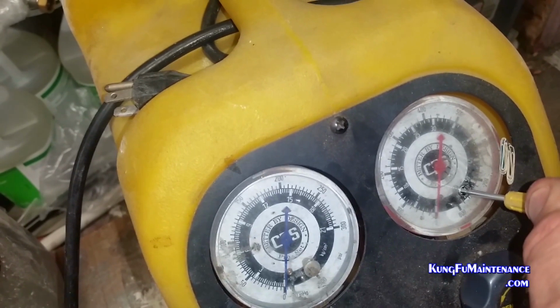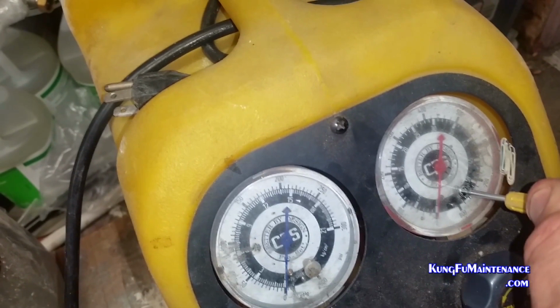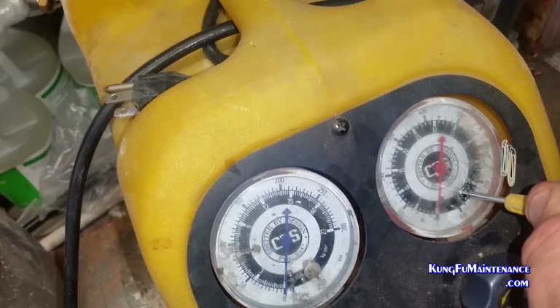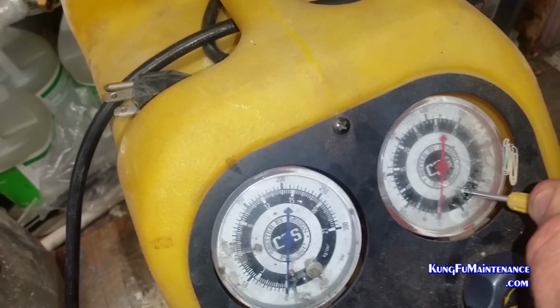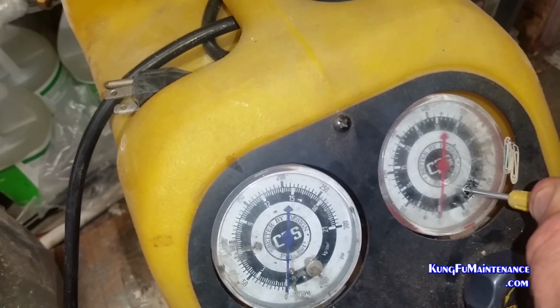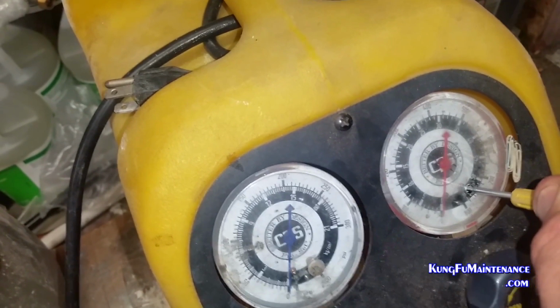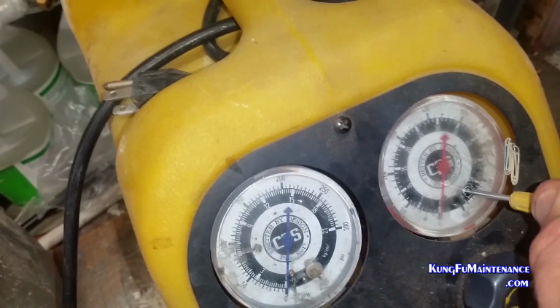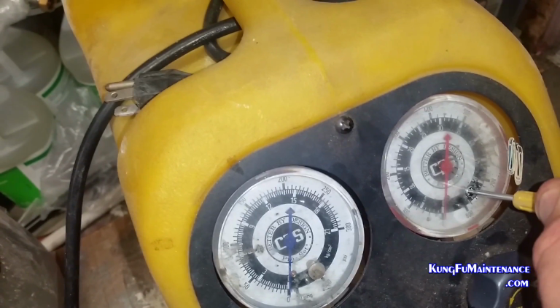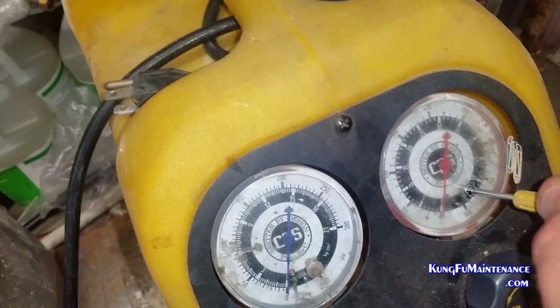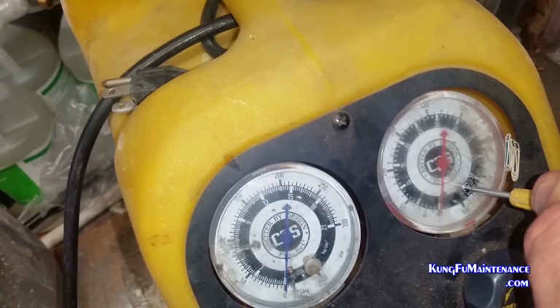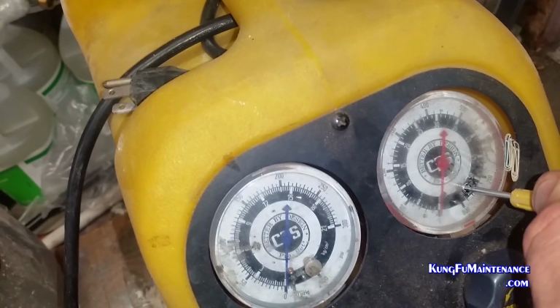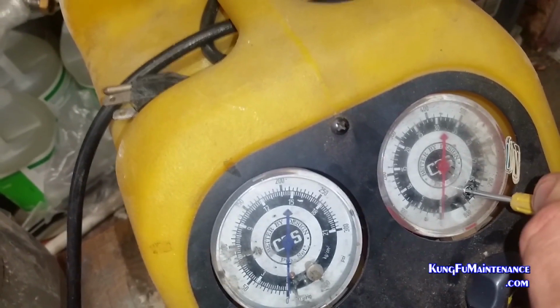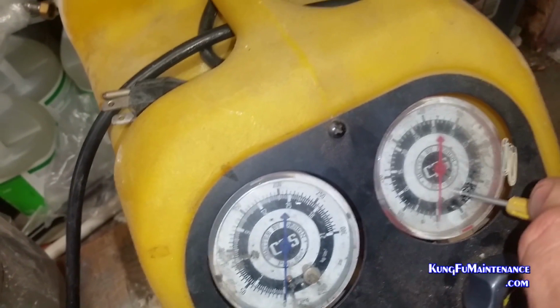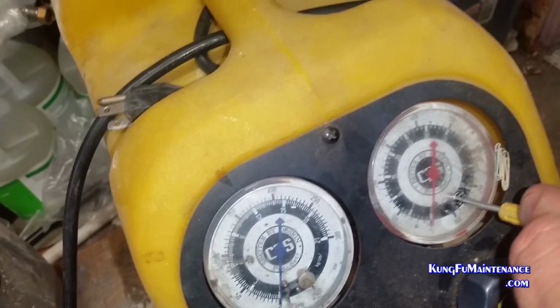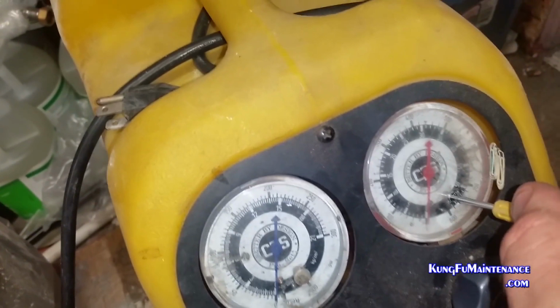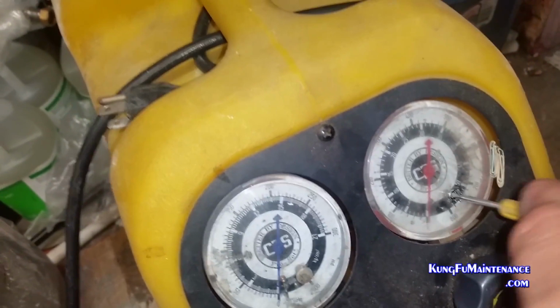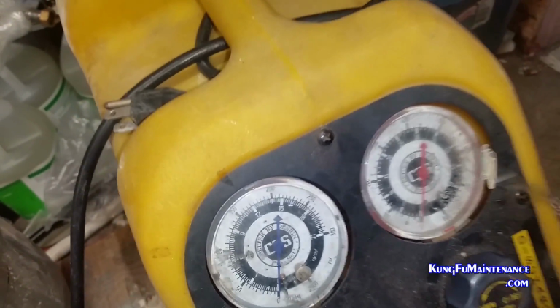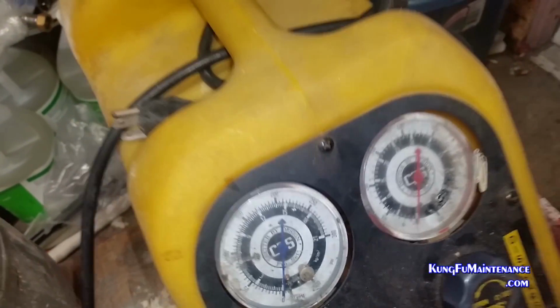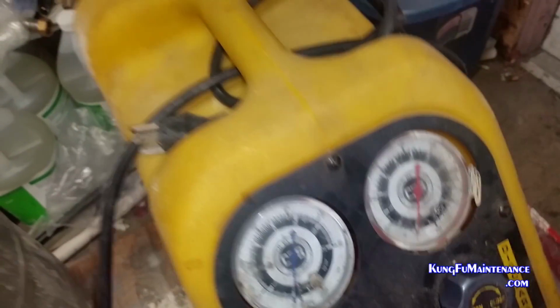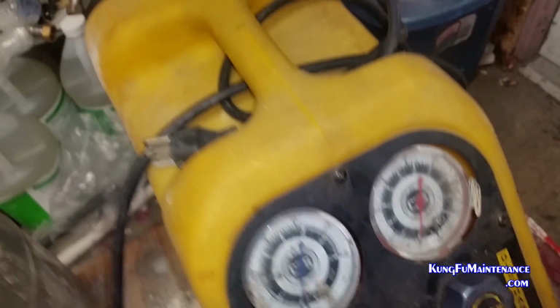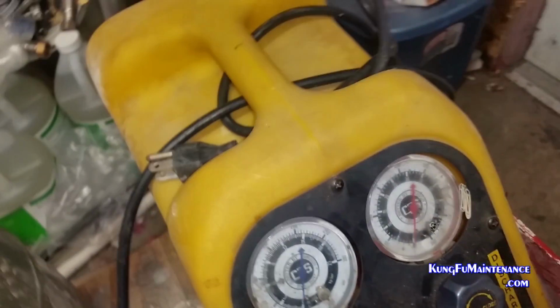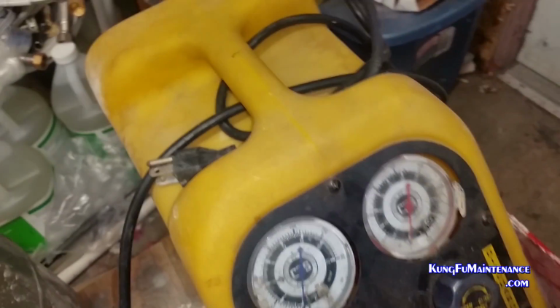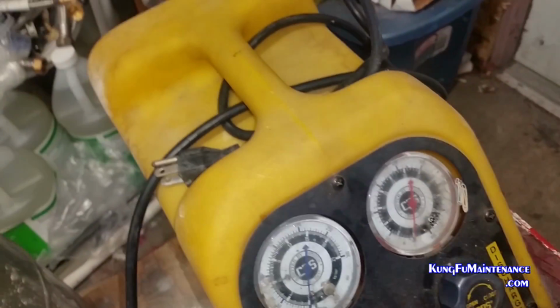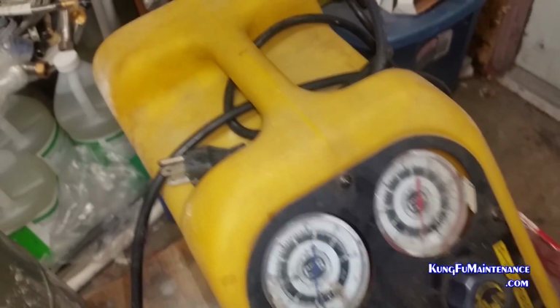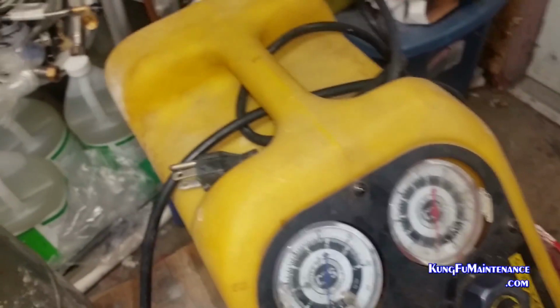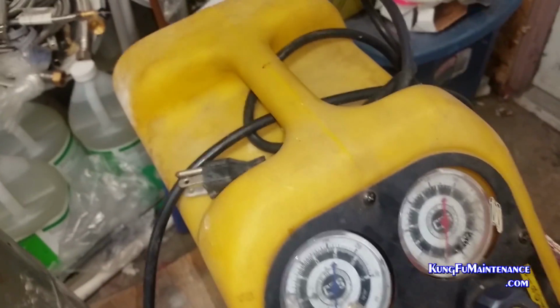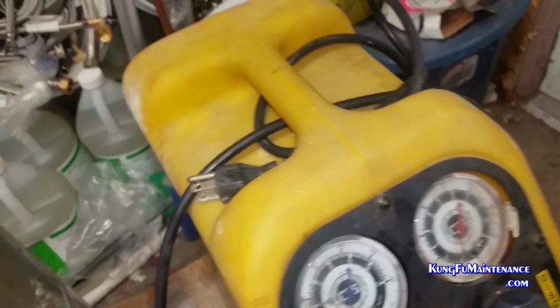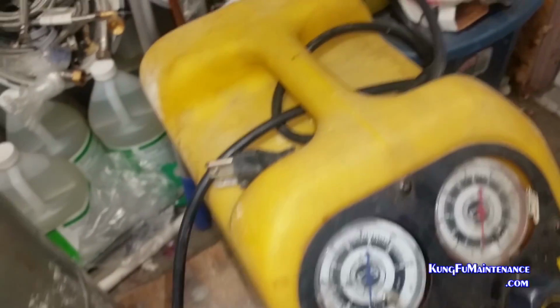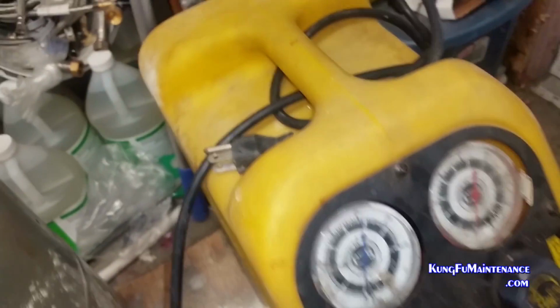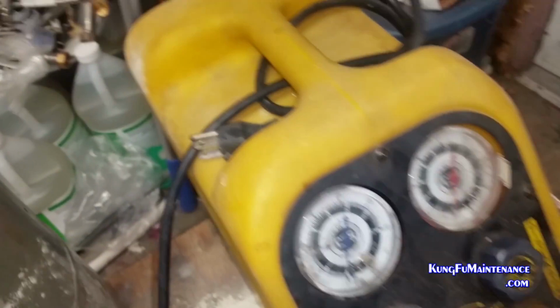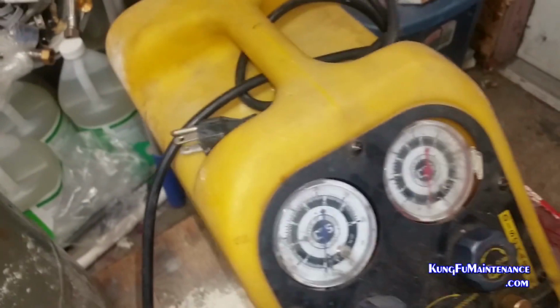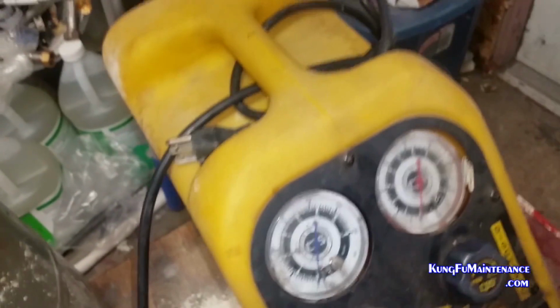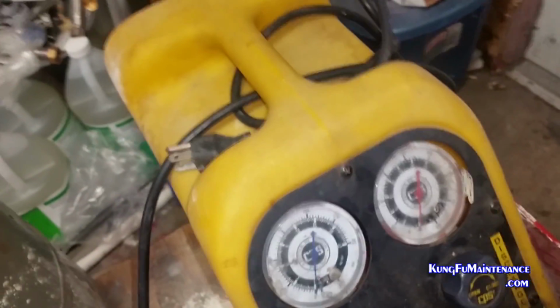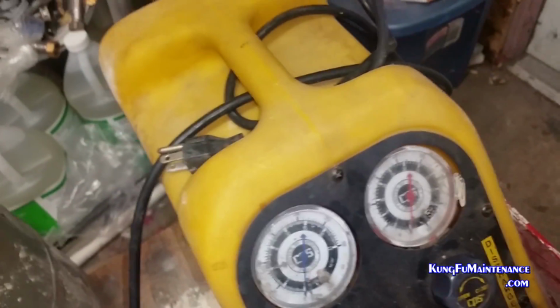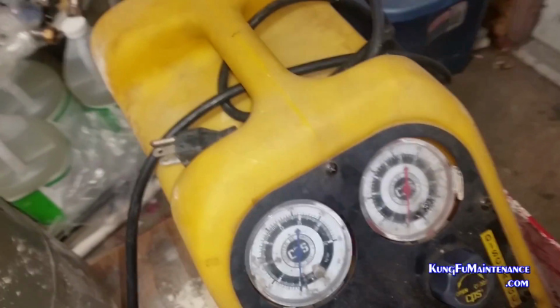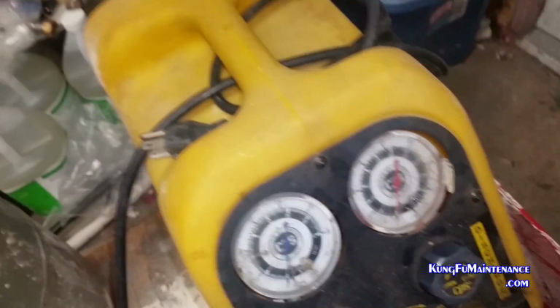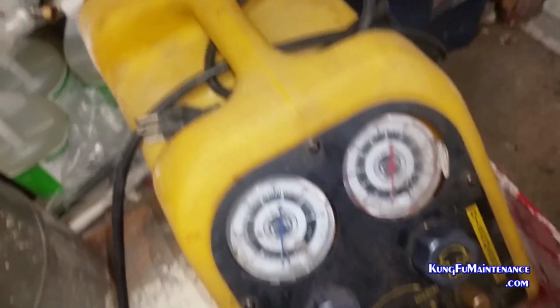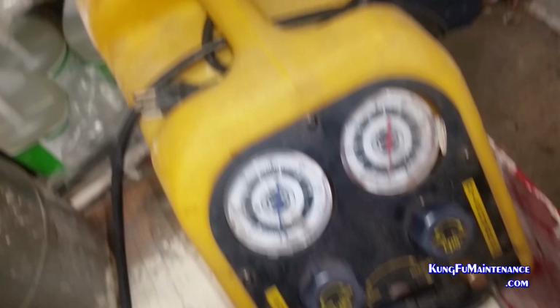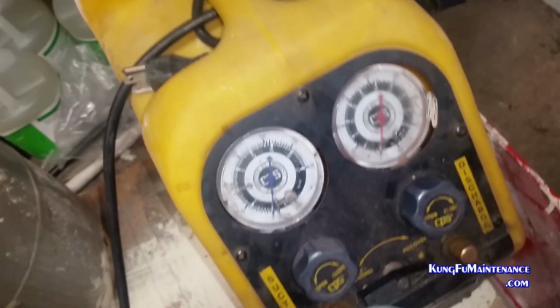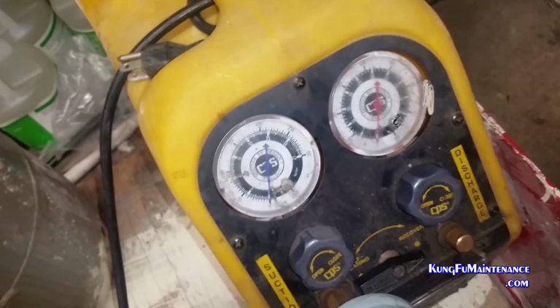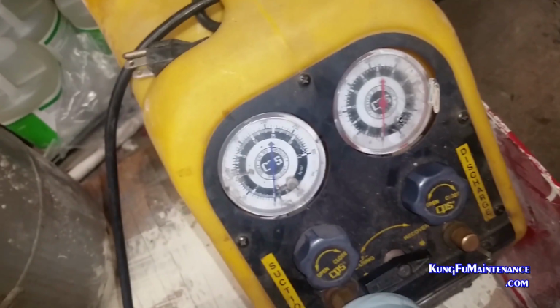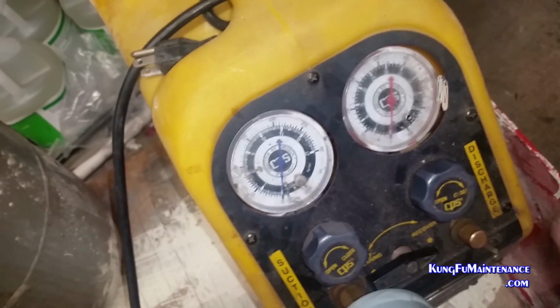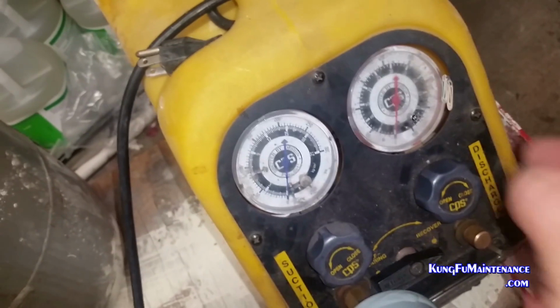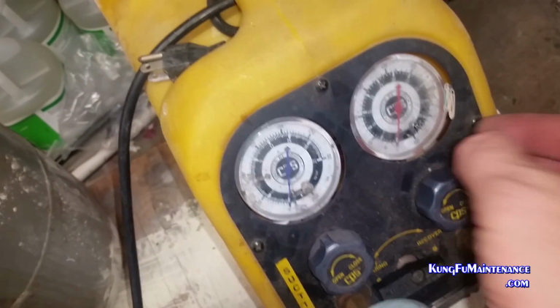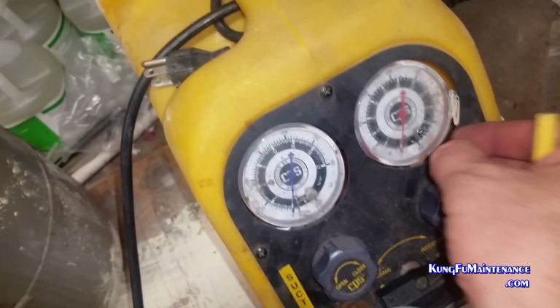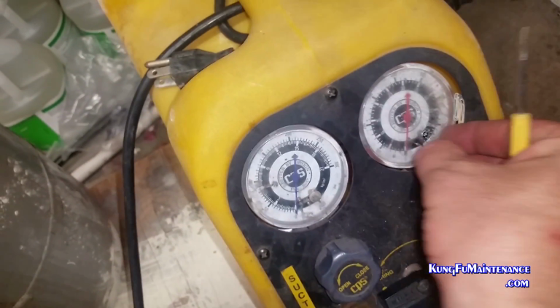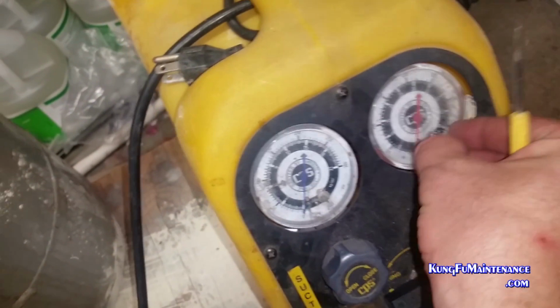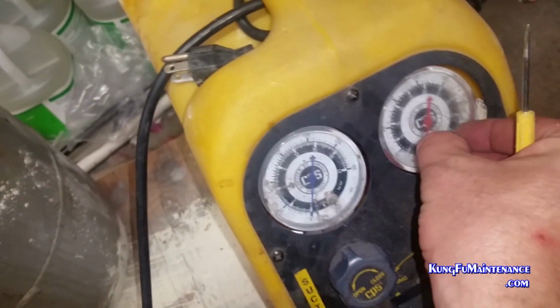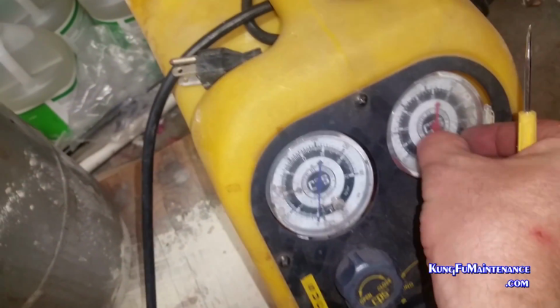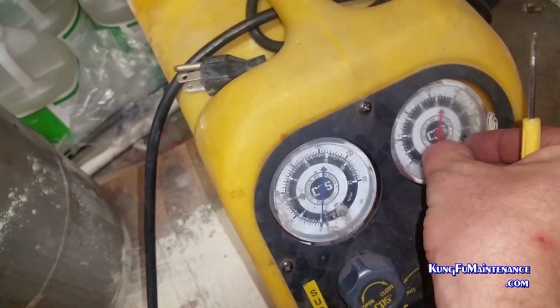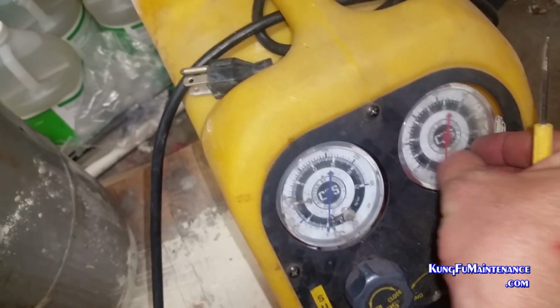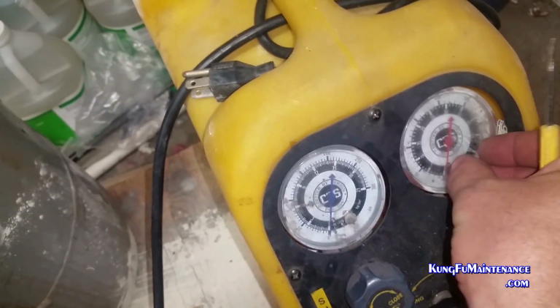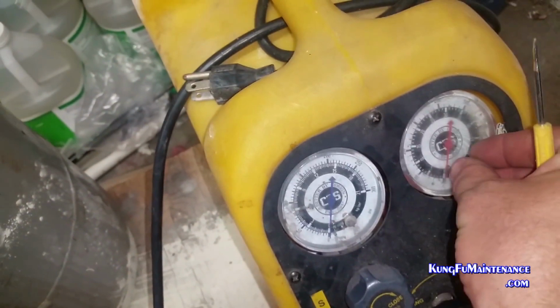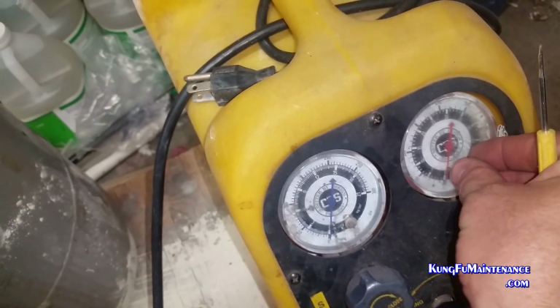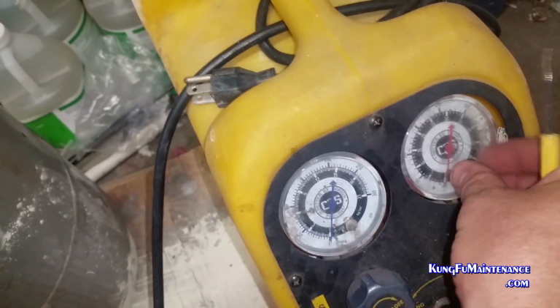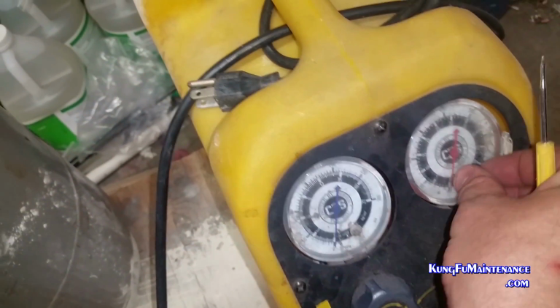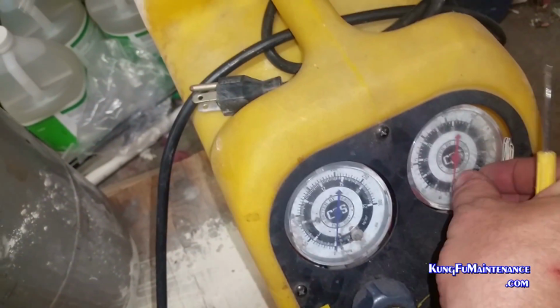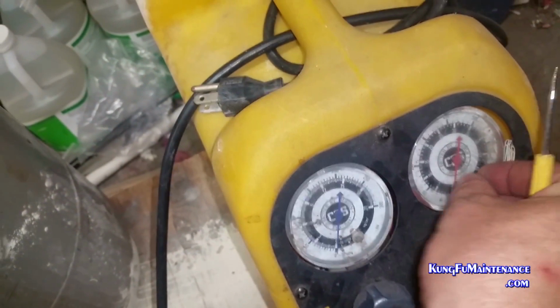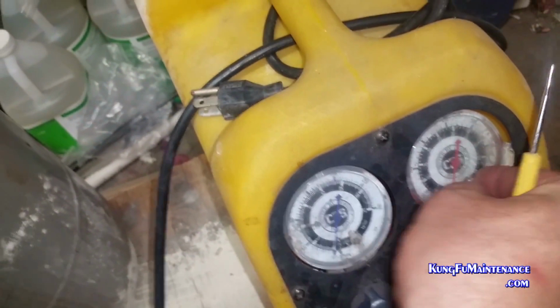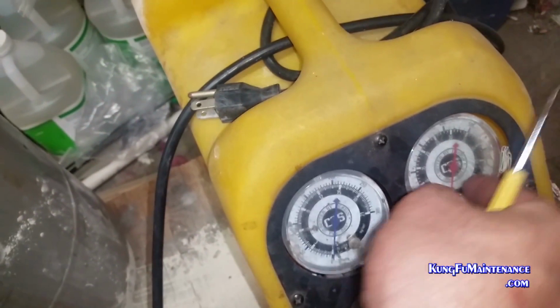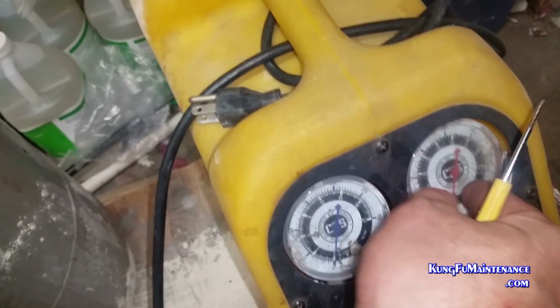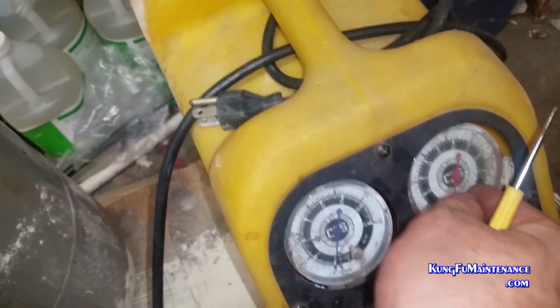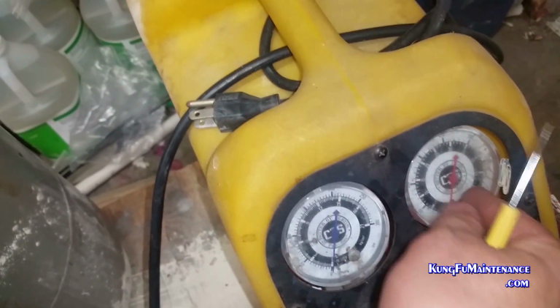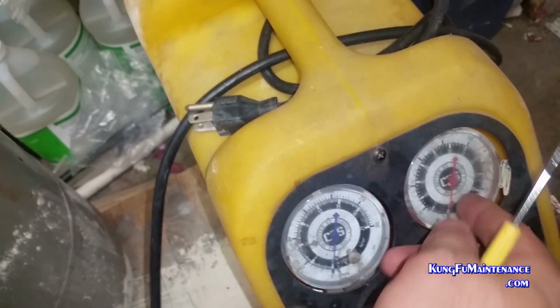And there we go. Zeroed the gauge and now we're at zero, and now we can get a nice accurate reading of what's going on.